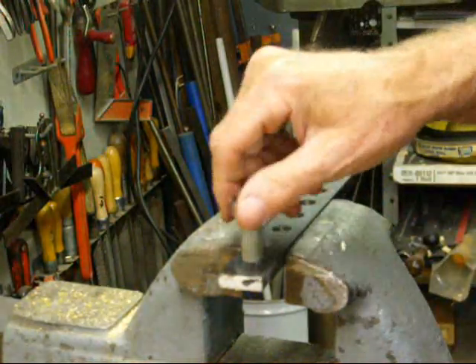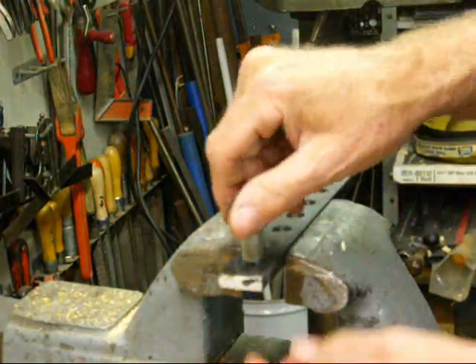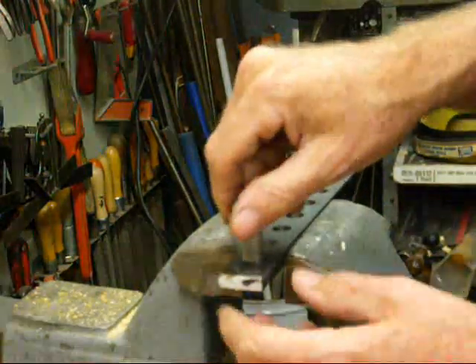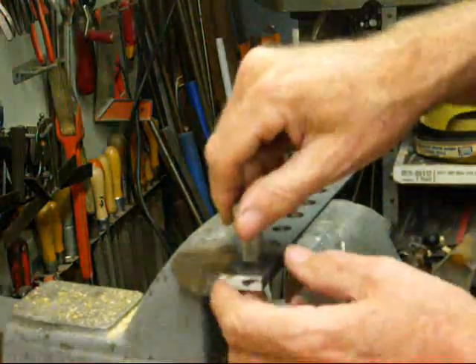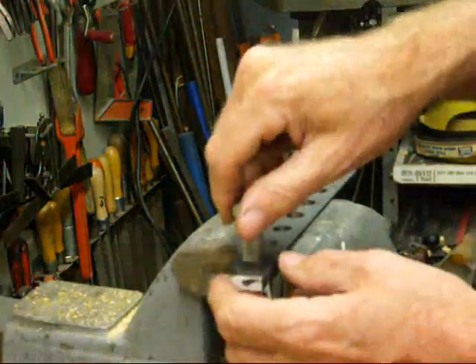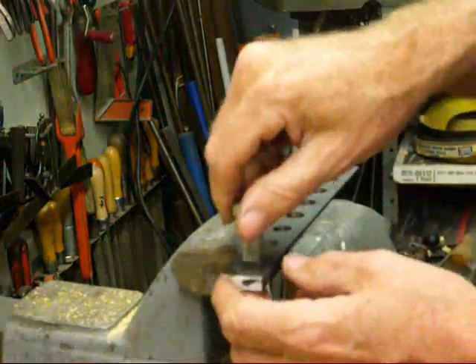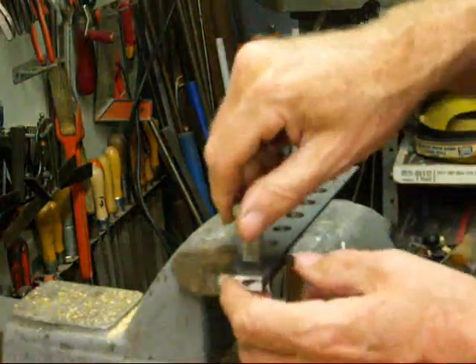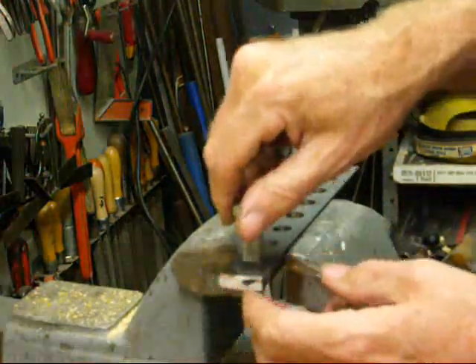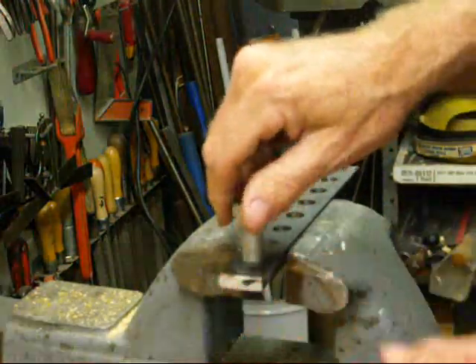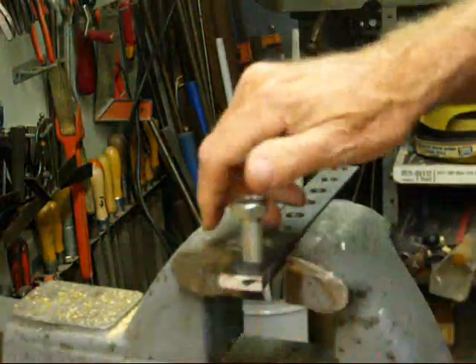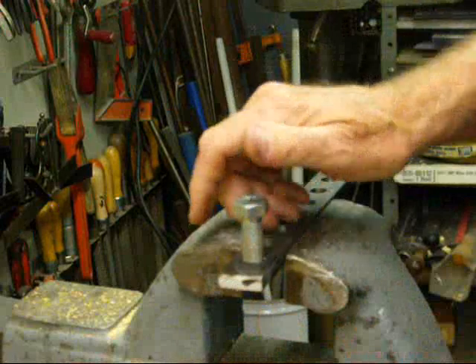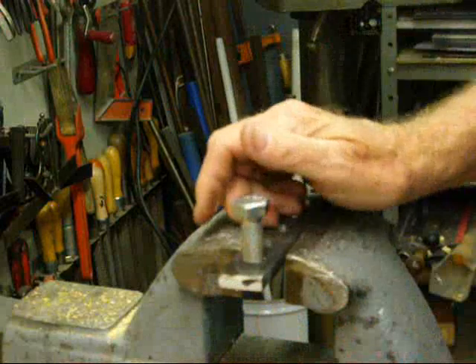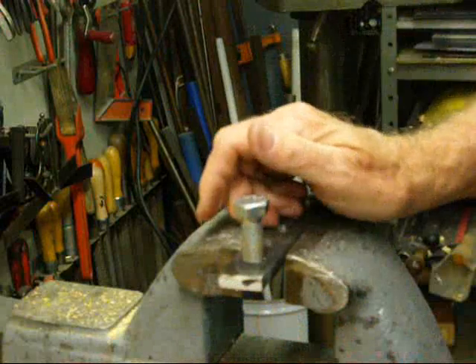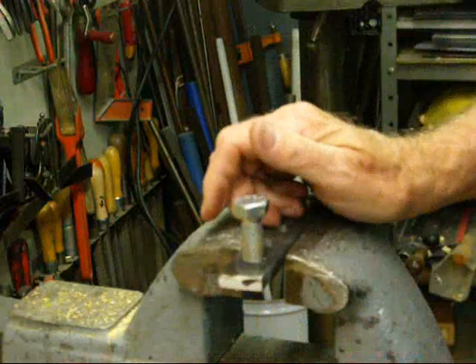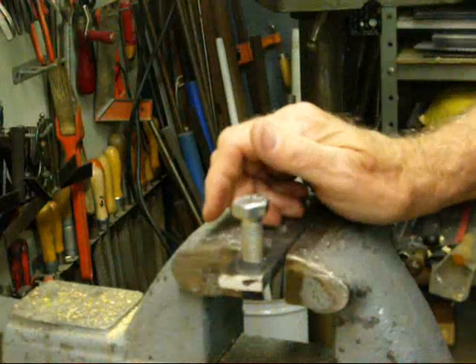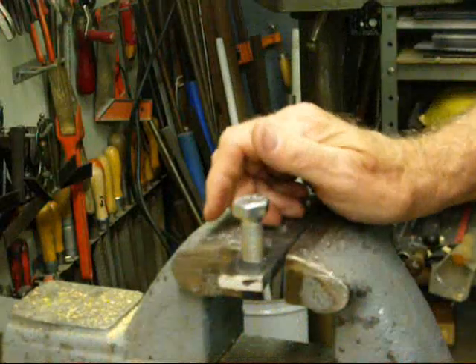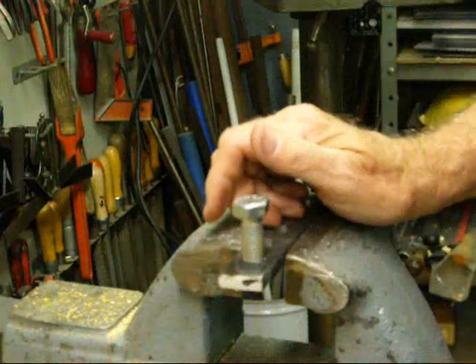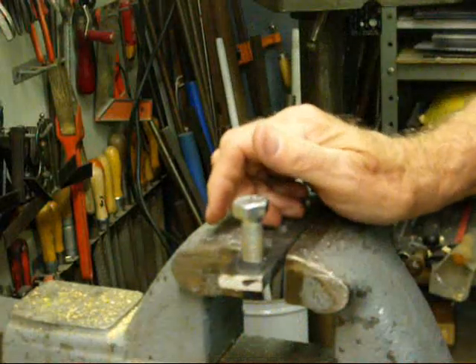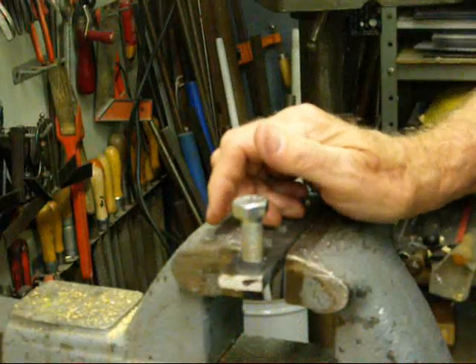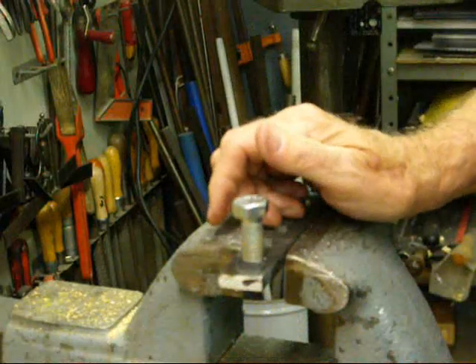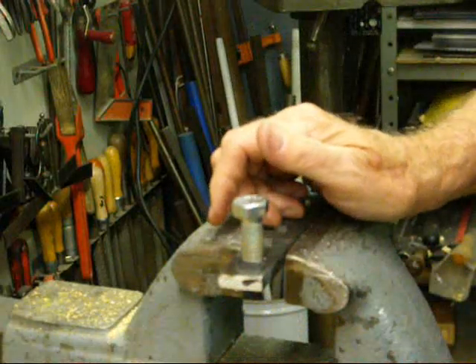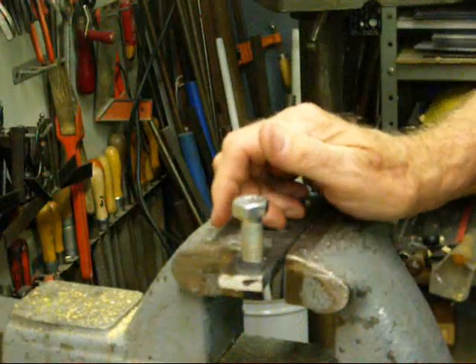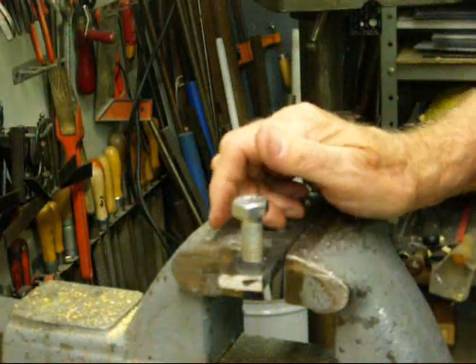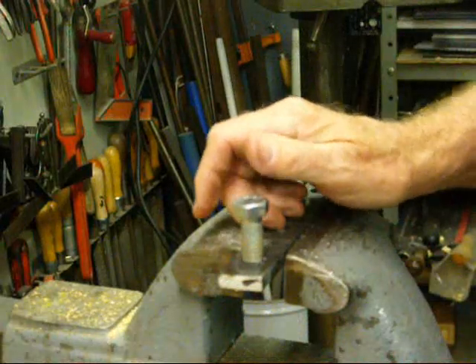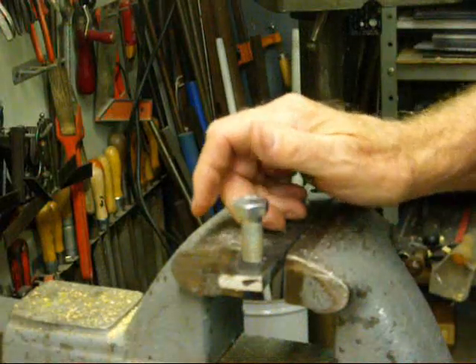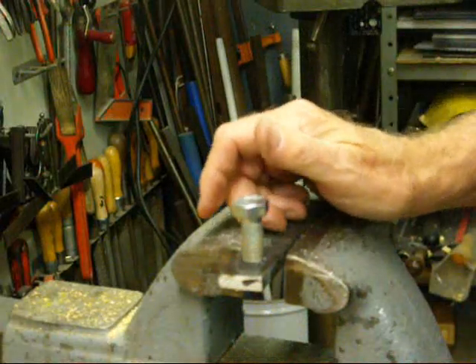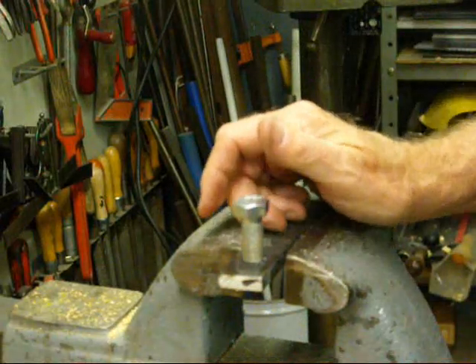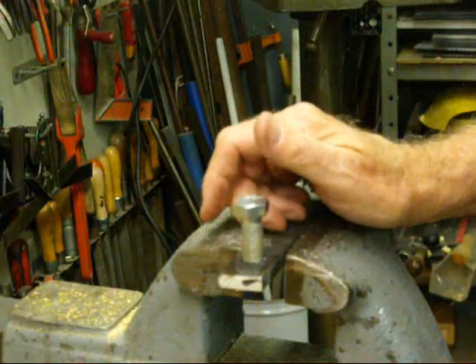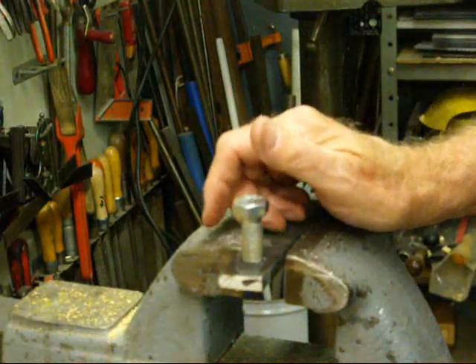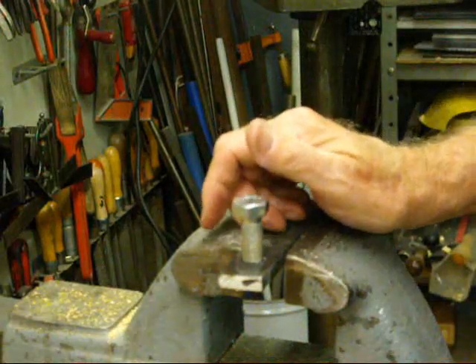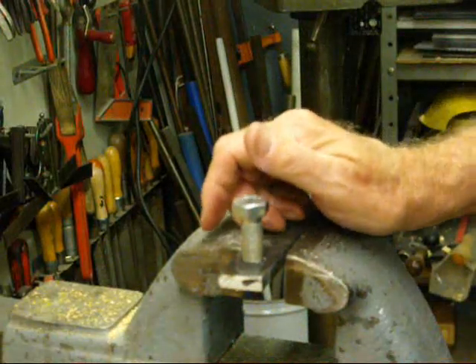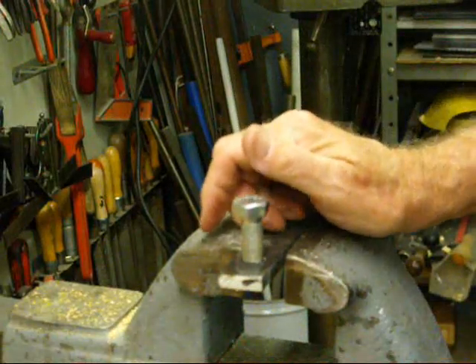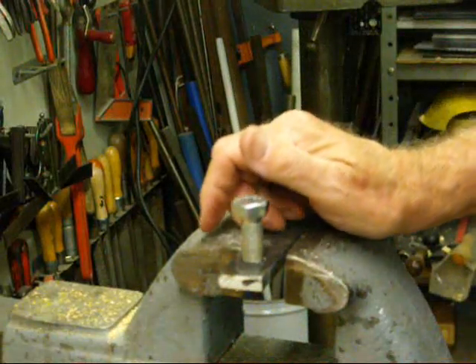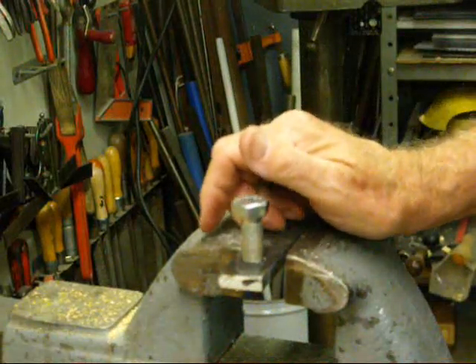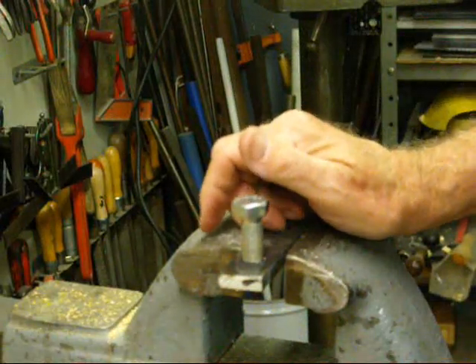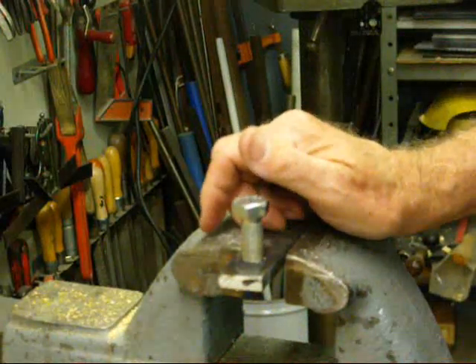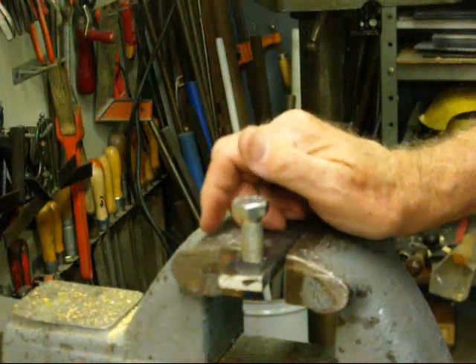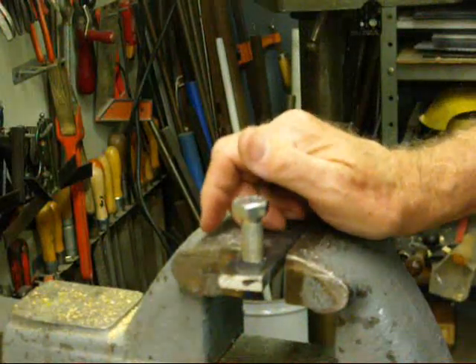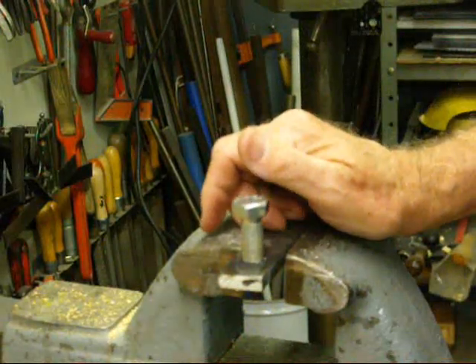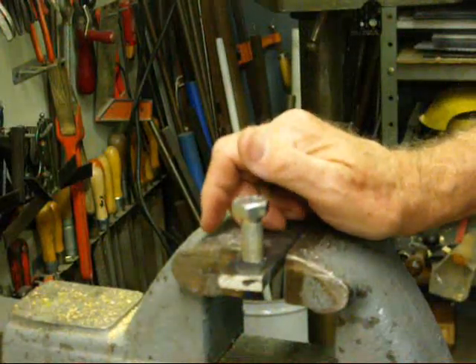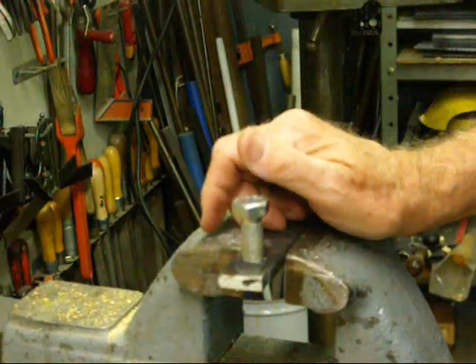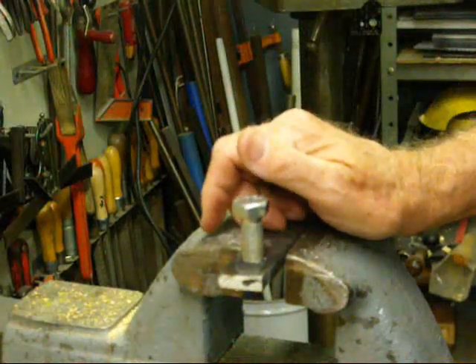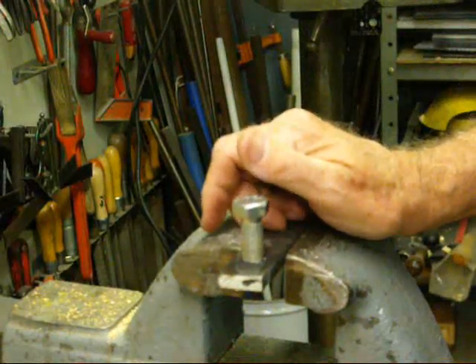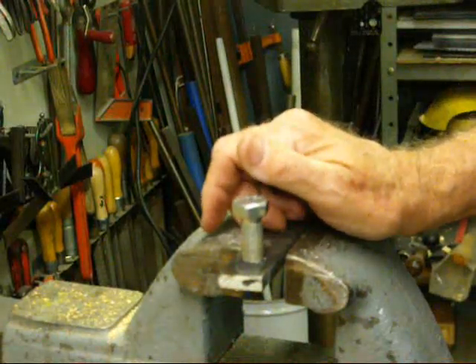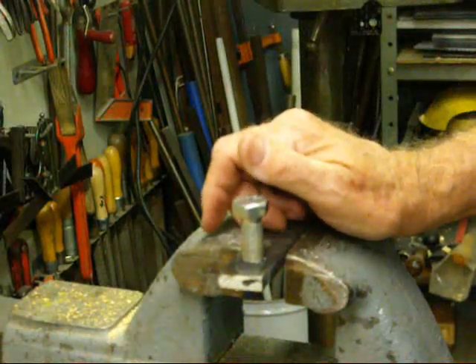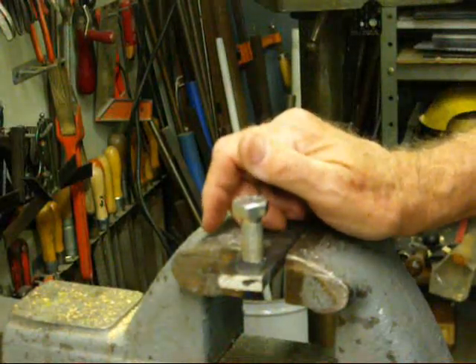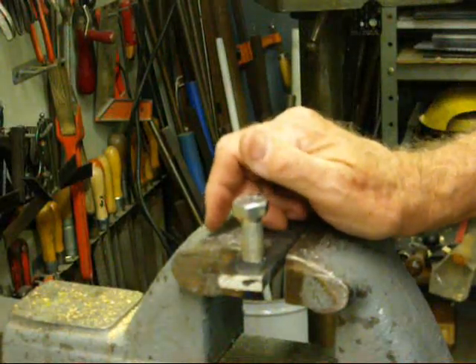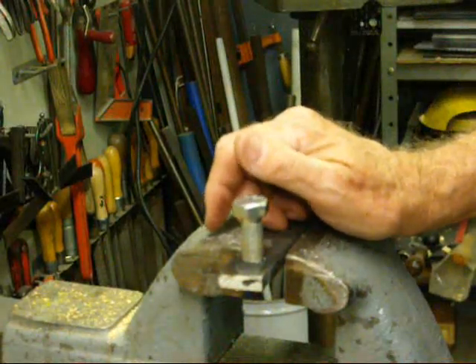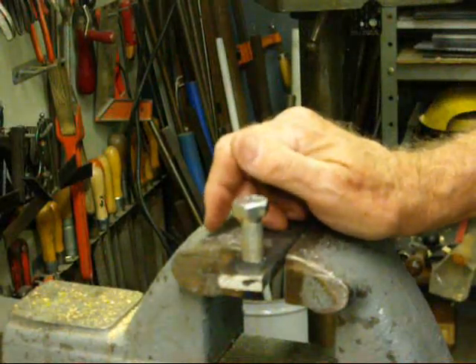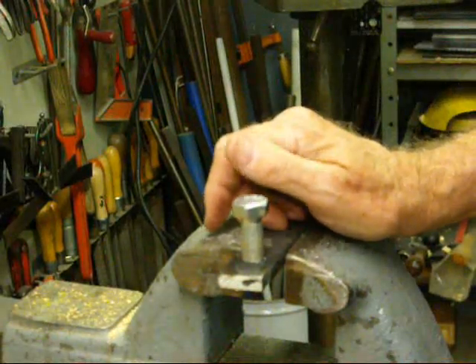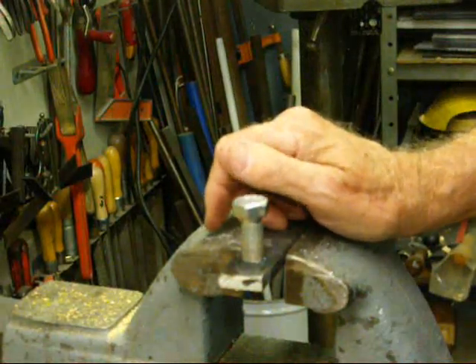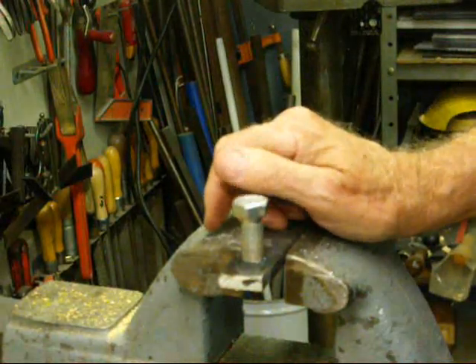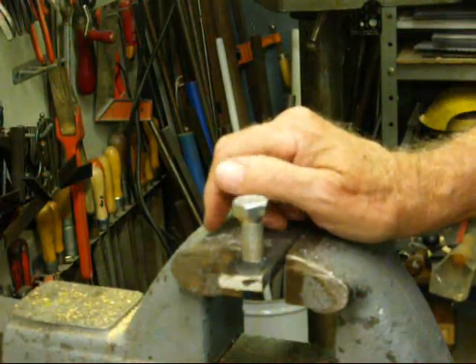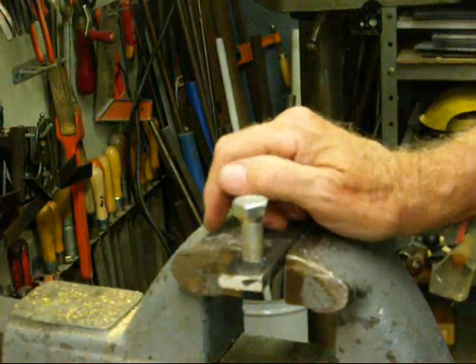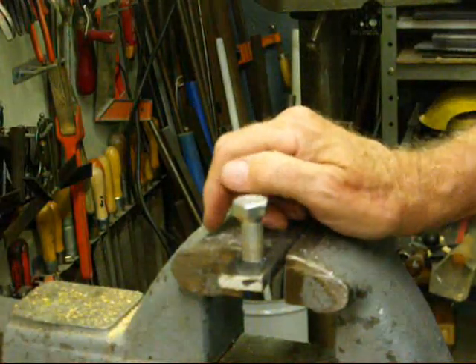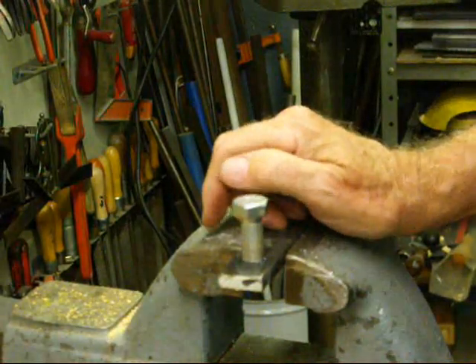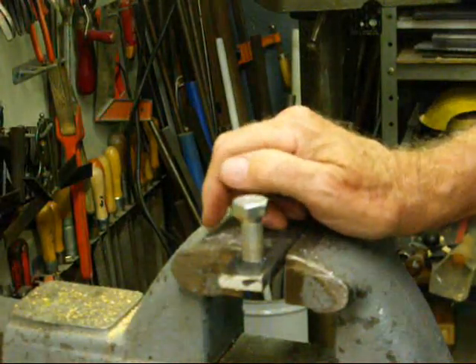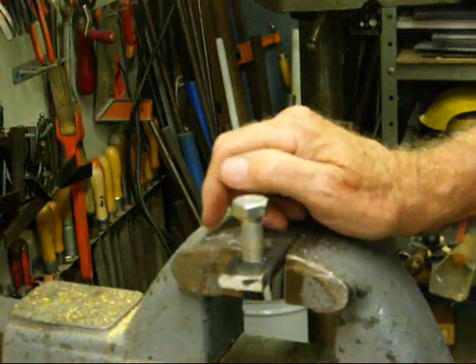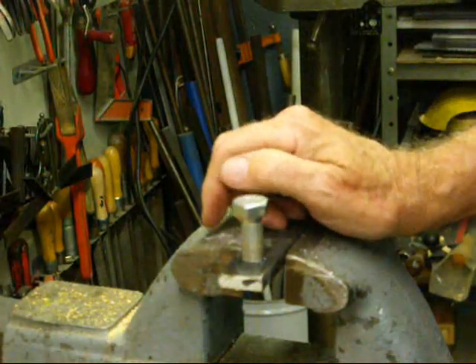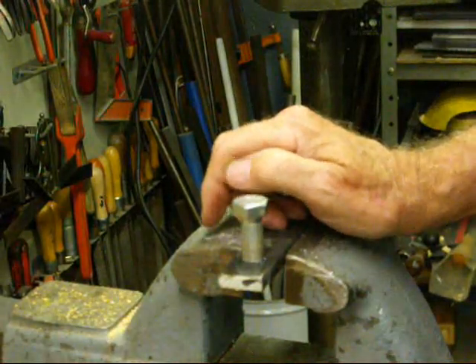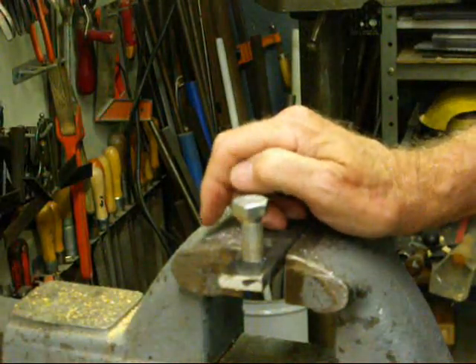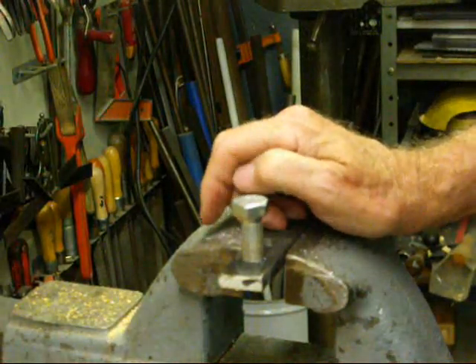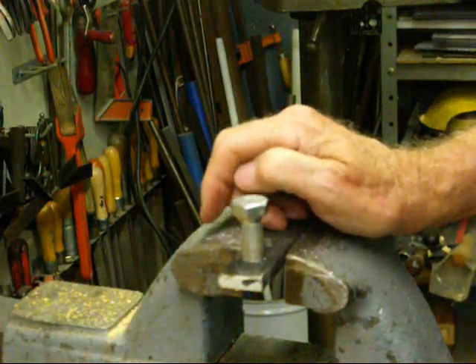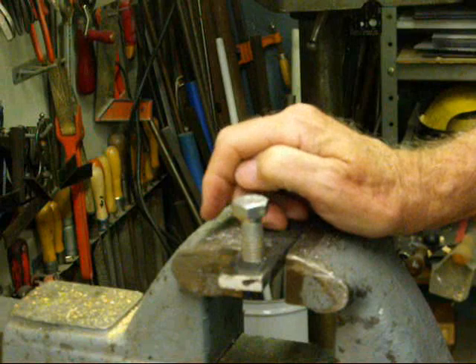In some of my other videos I showed you how to tap on the drill press with a power head. Be sure and look at those.